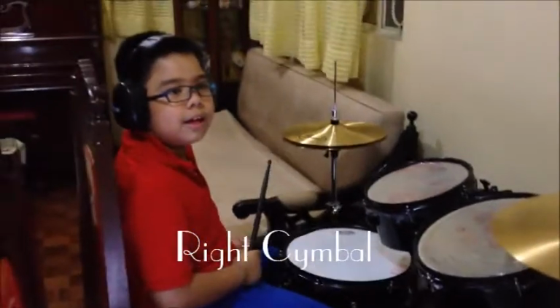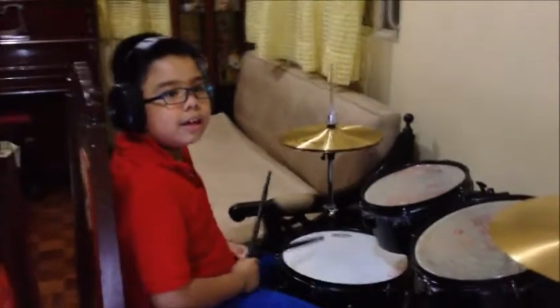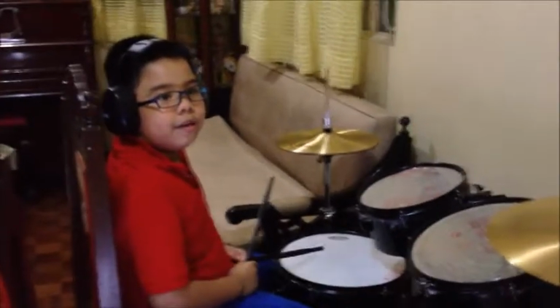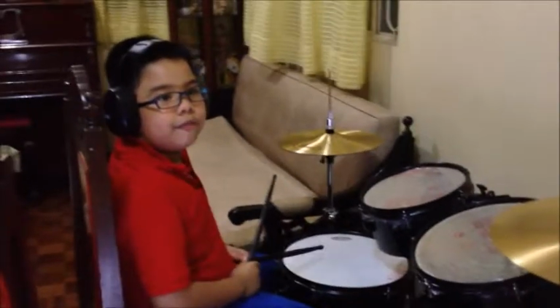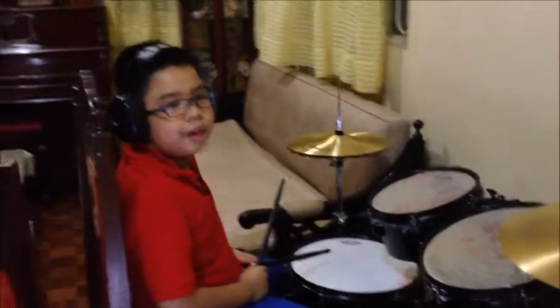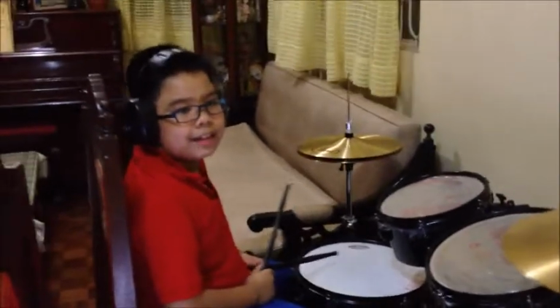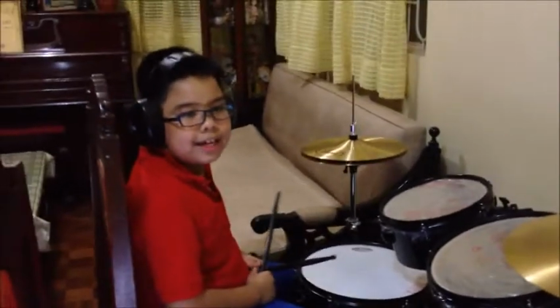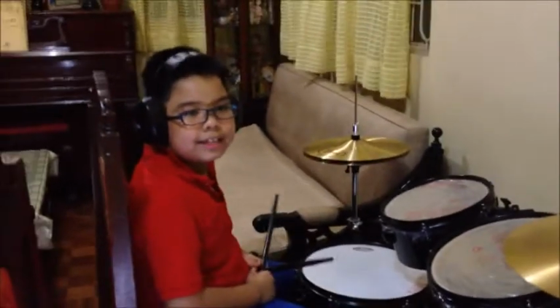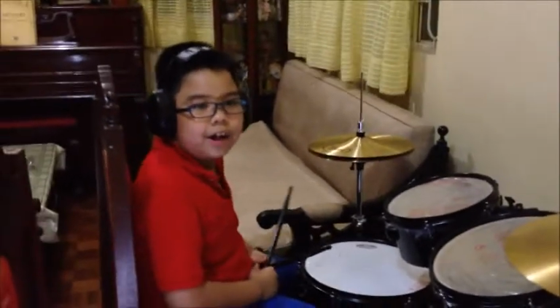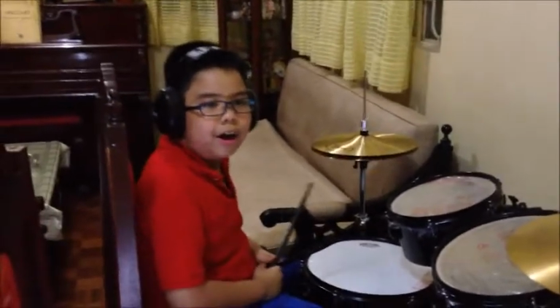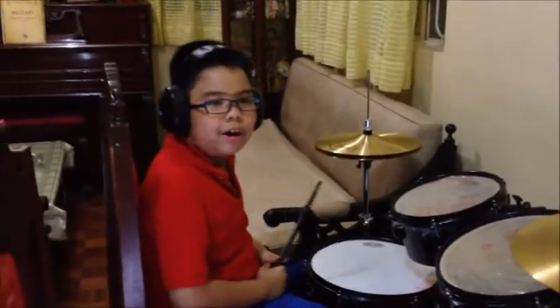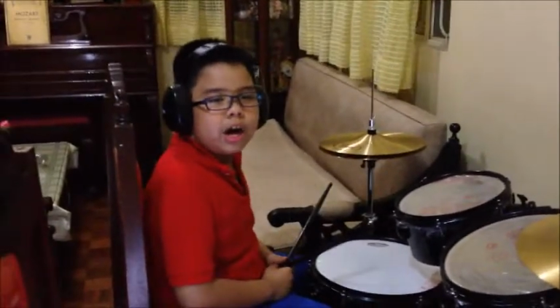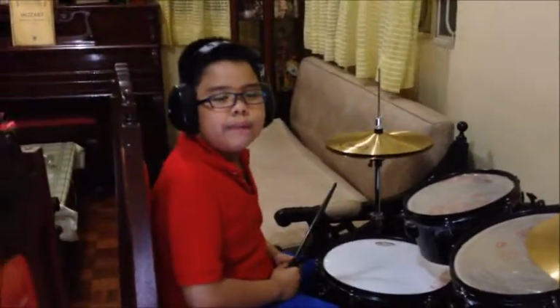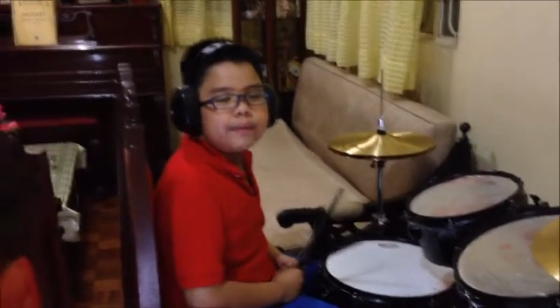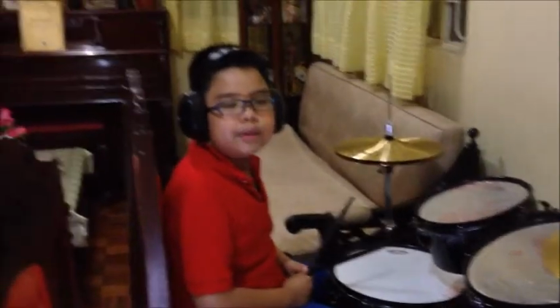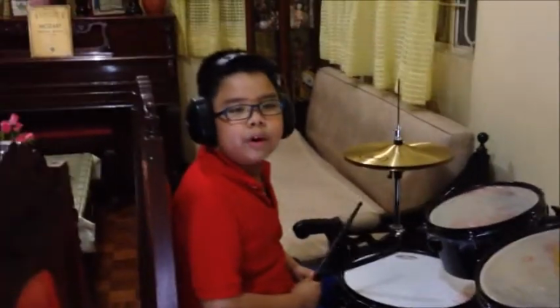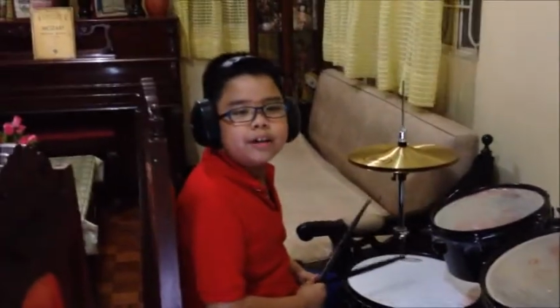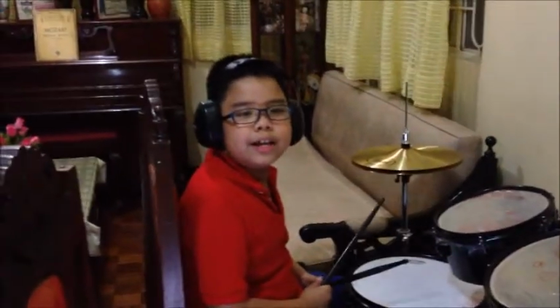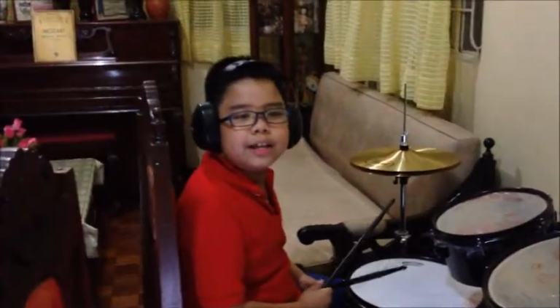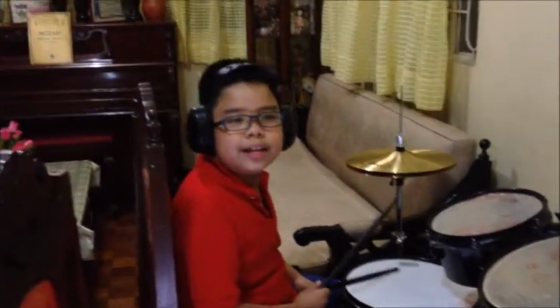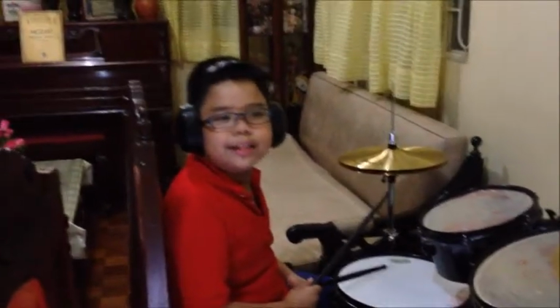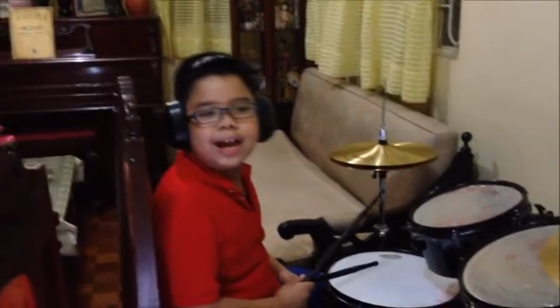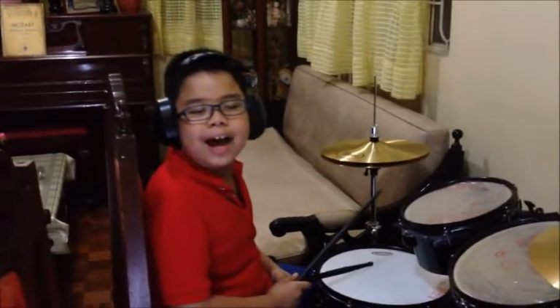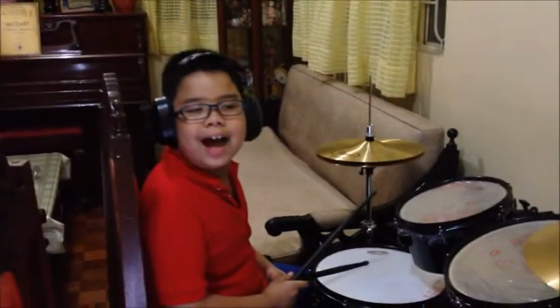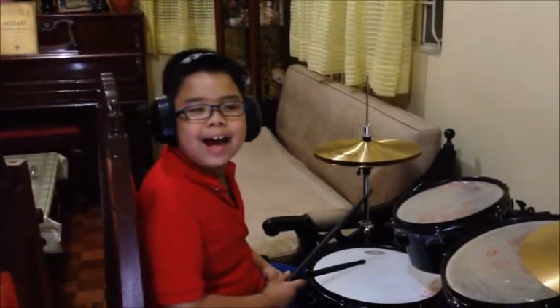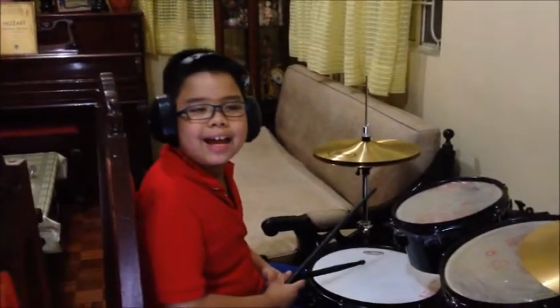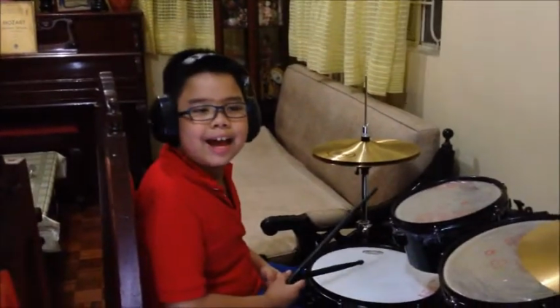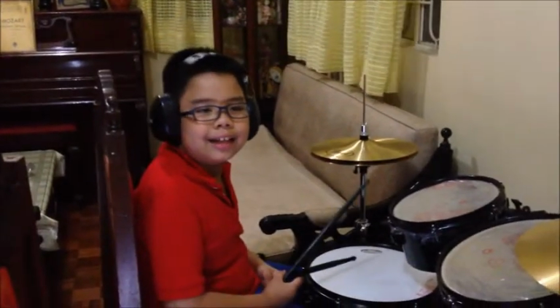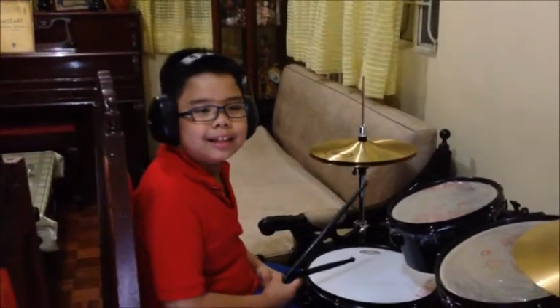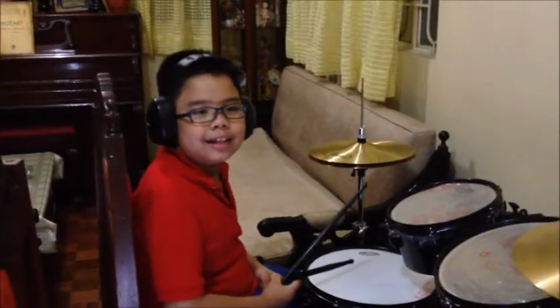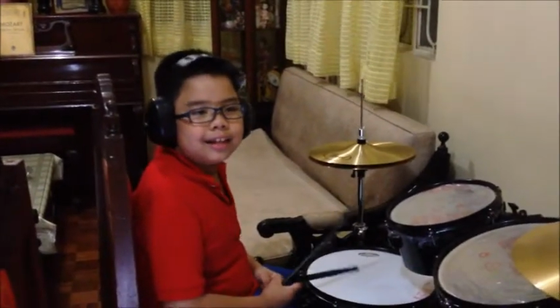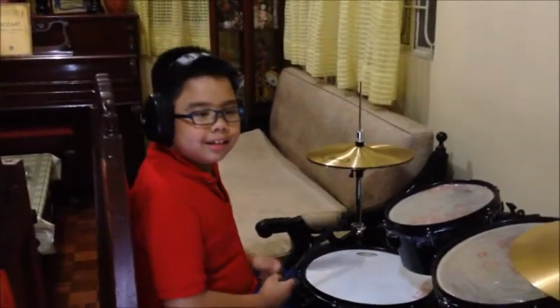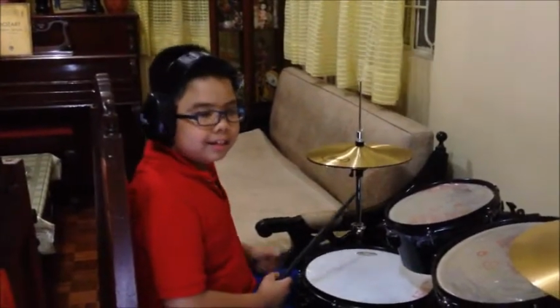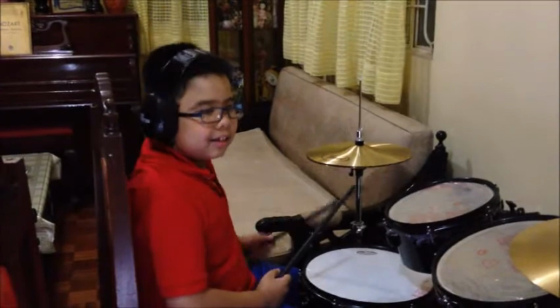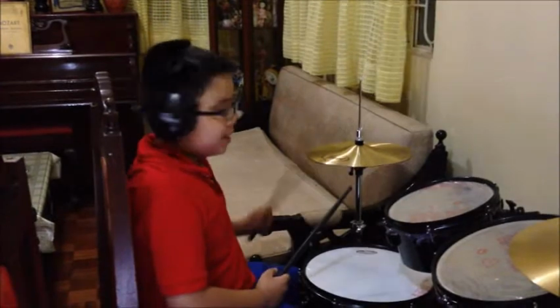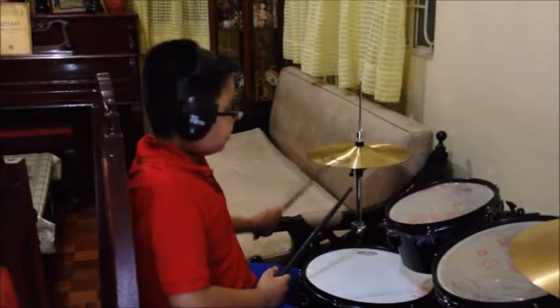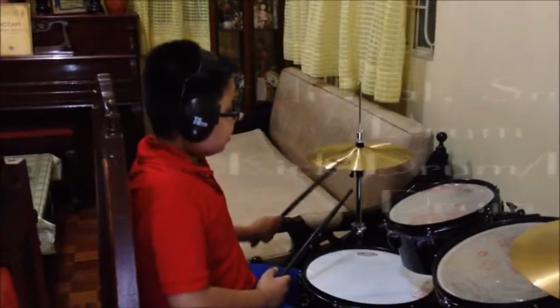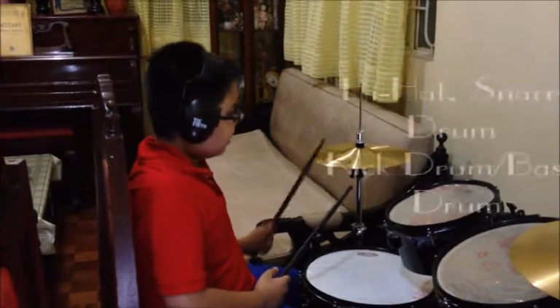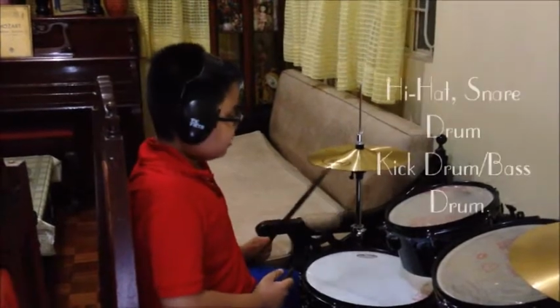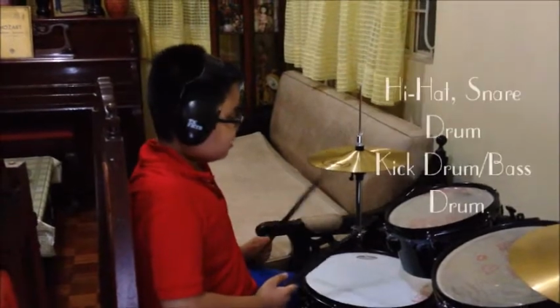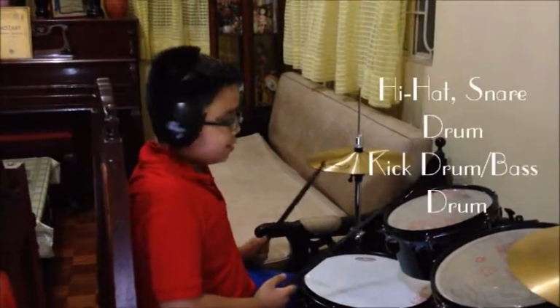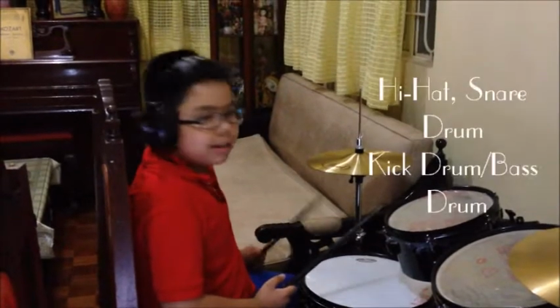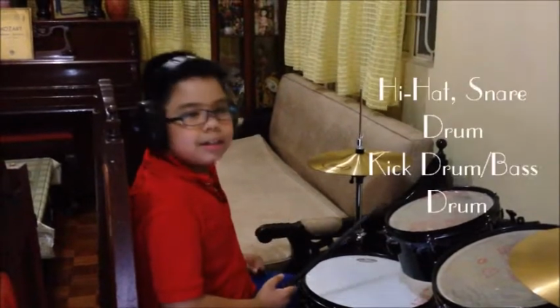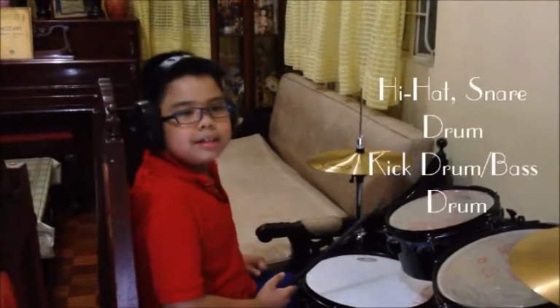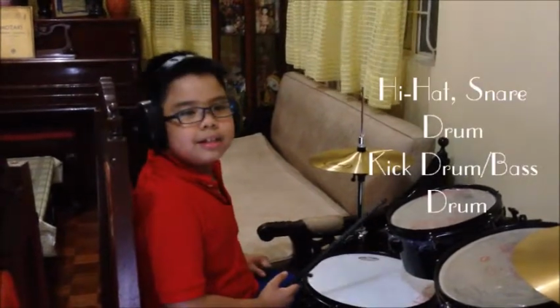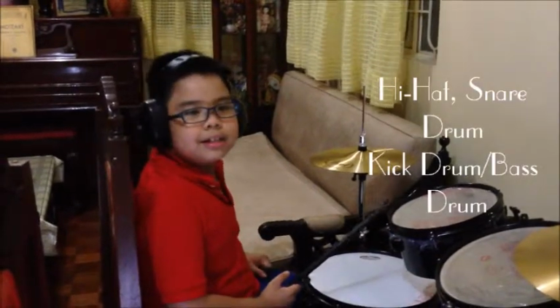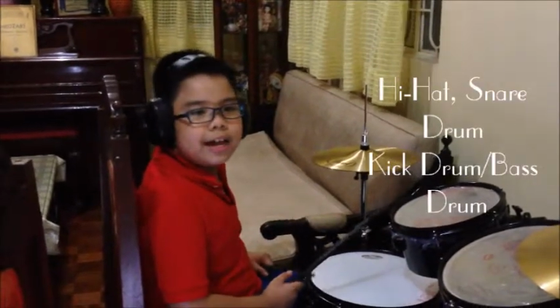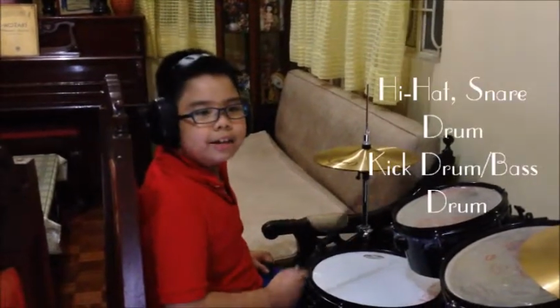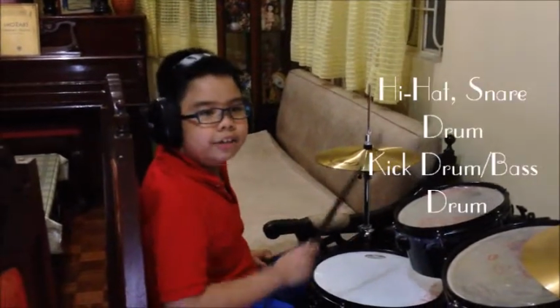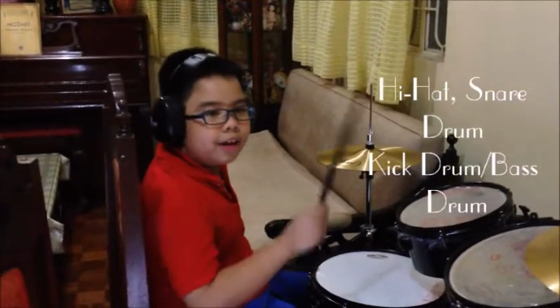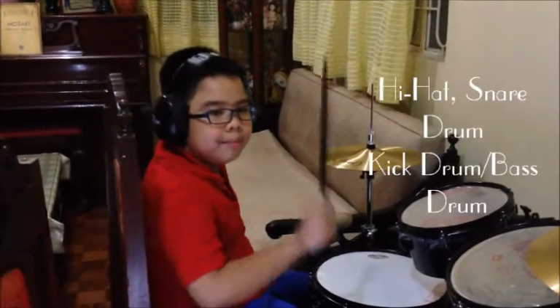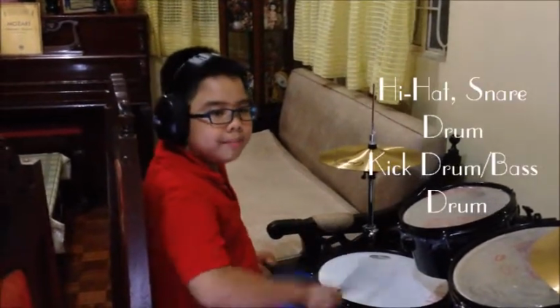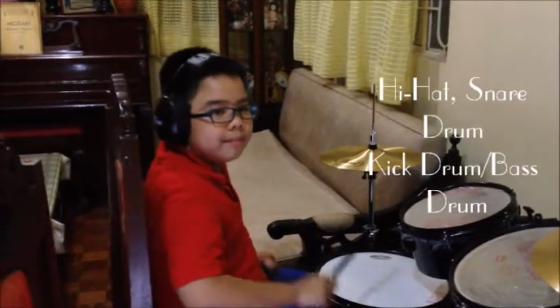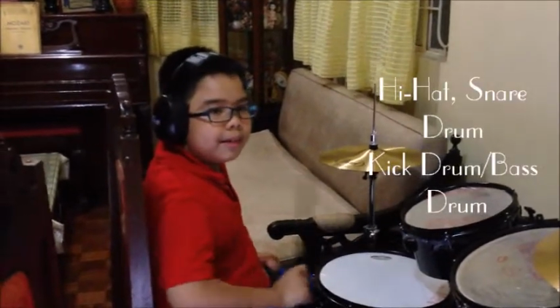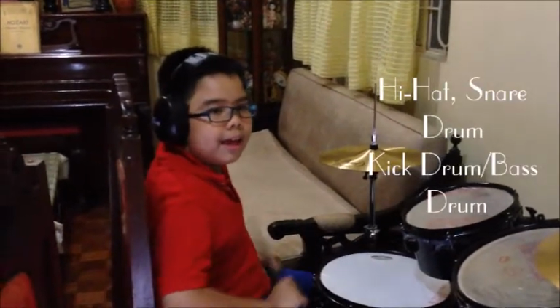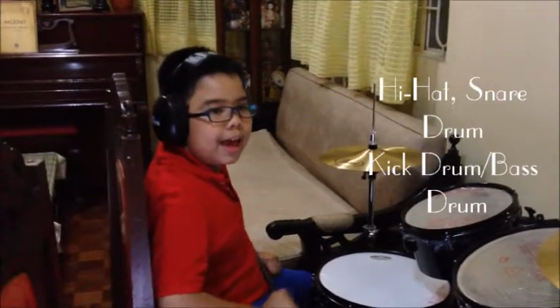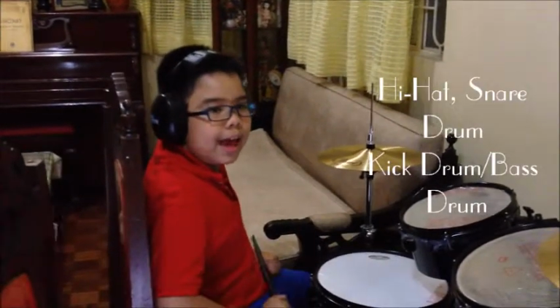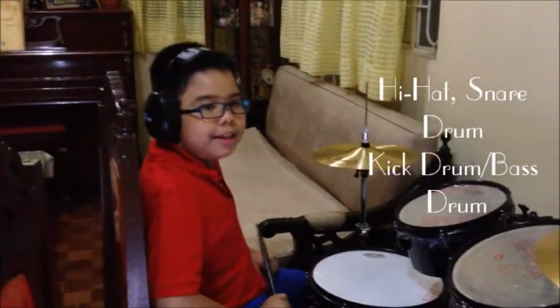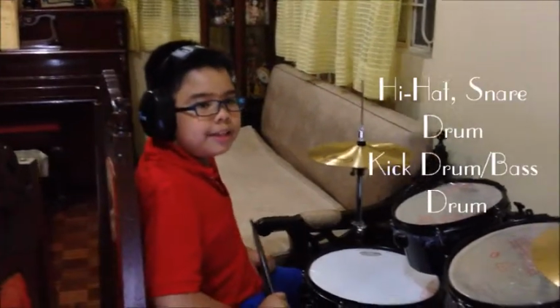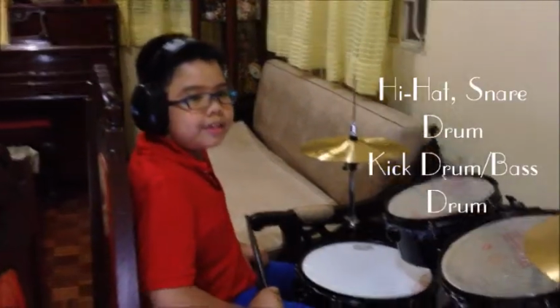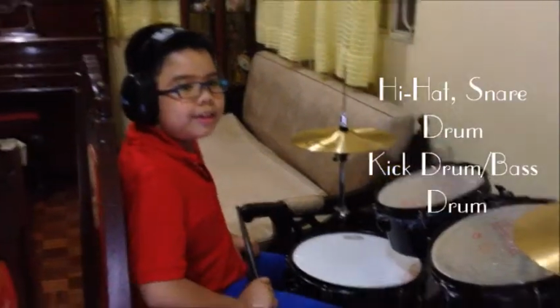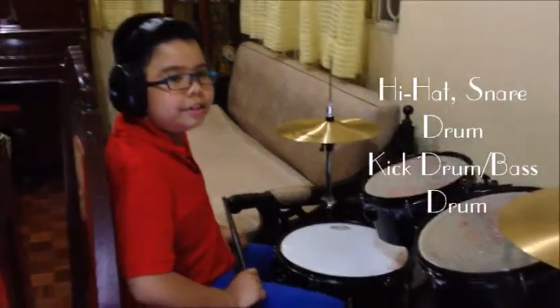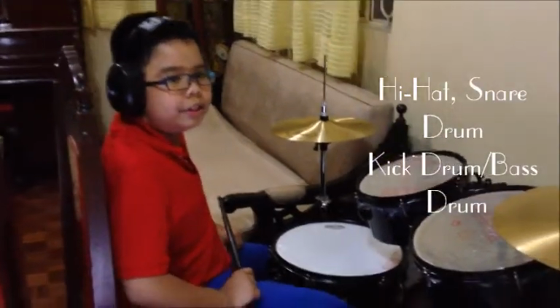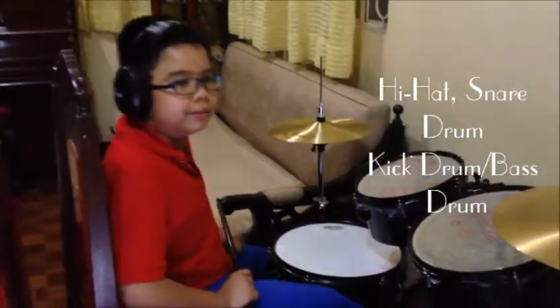For this song, we will only need the hi-hat, the snare drum, and the quick drum.